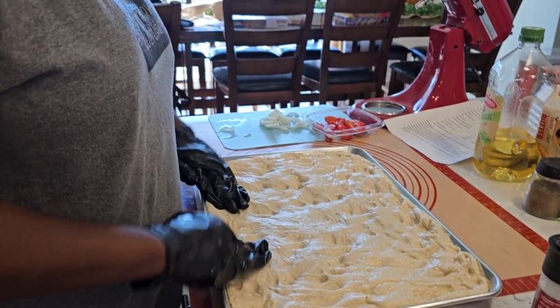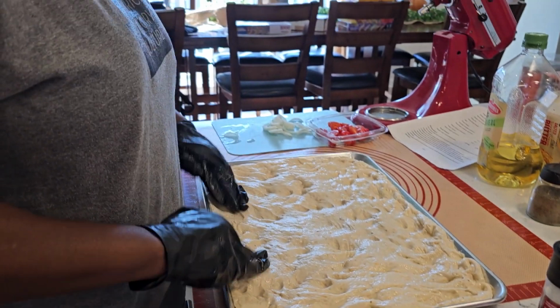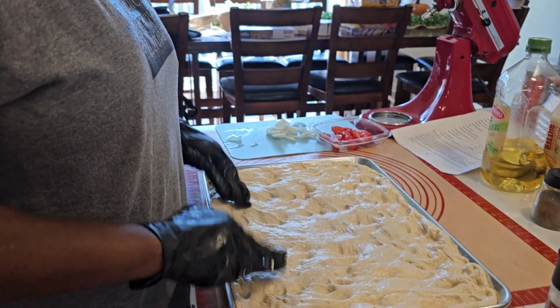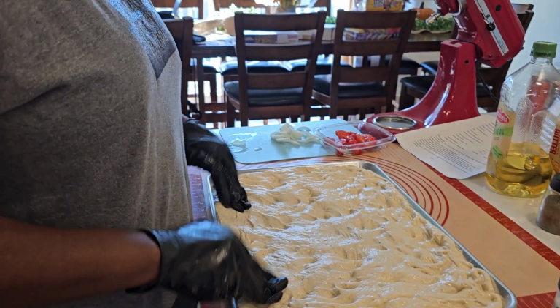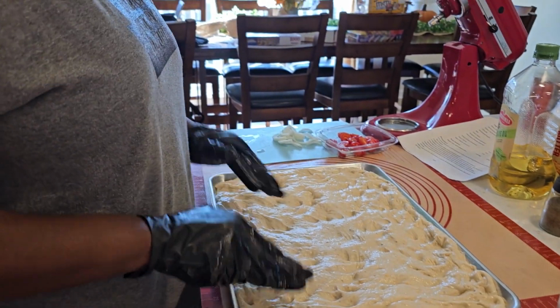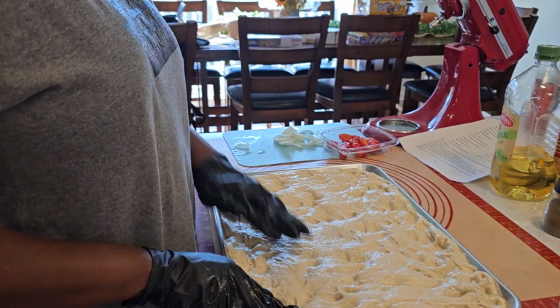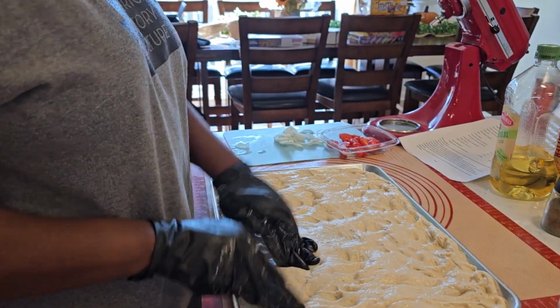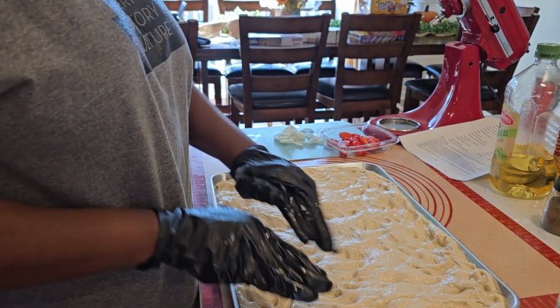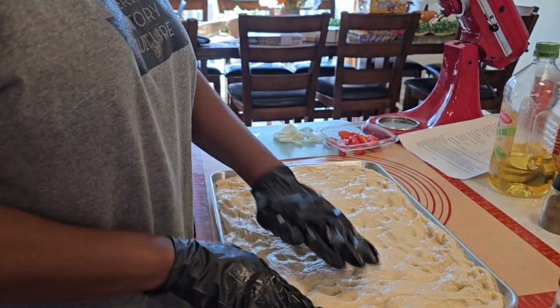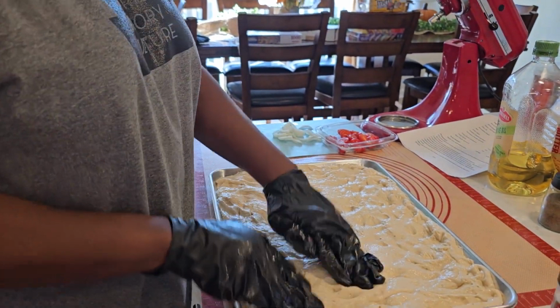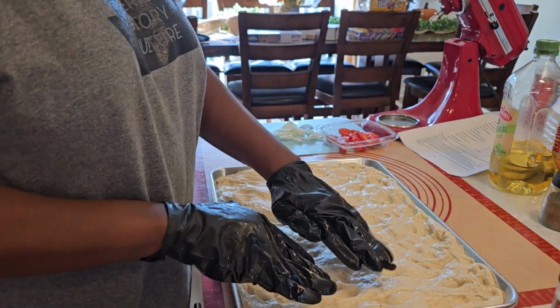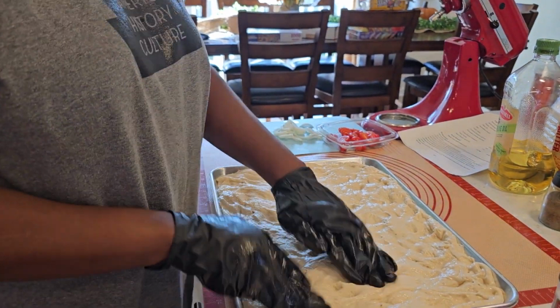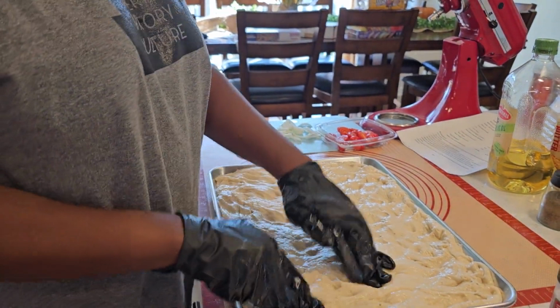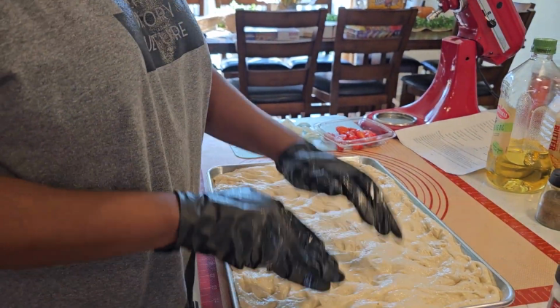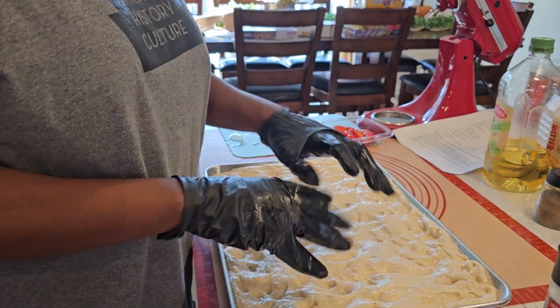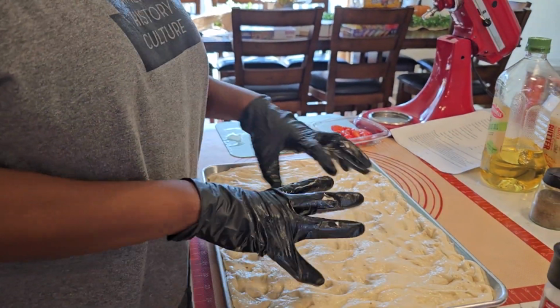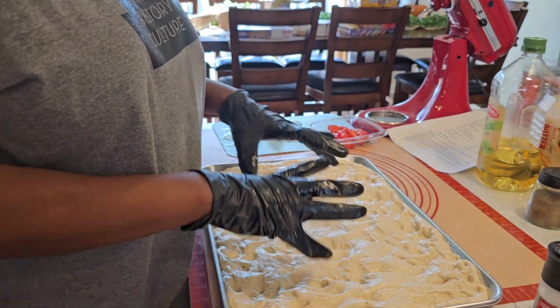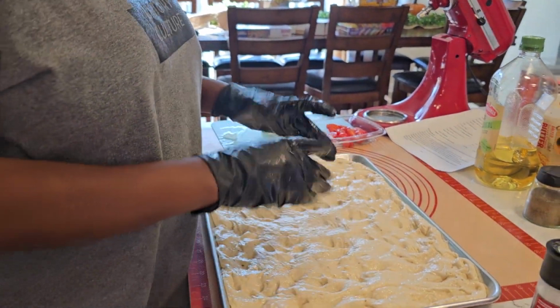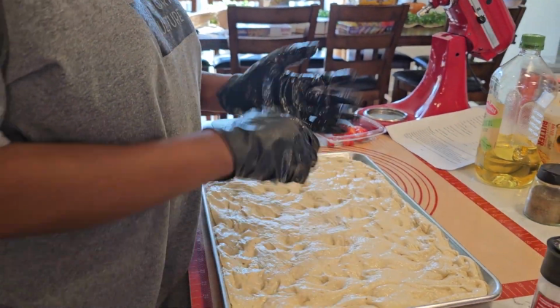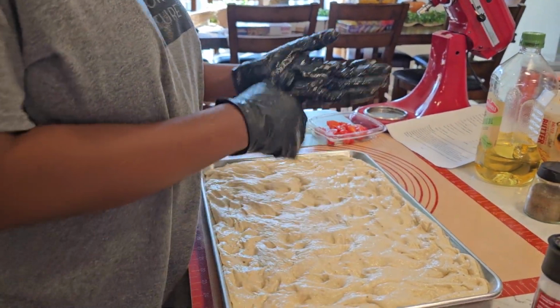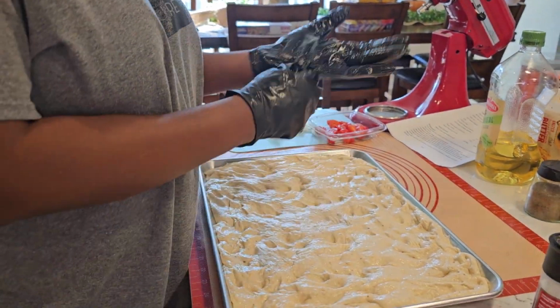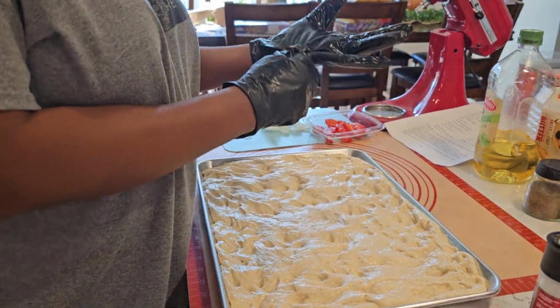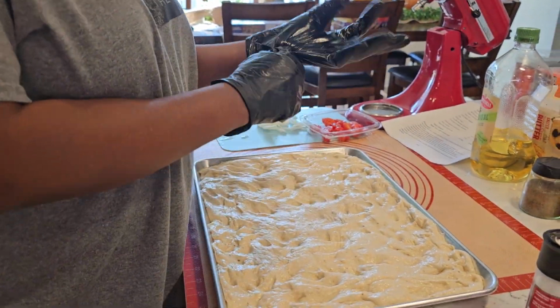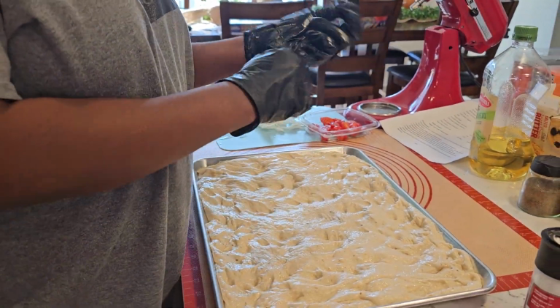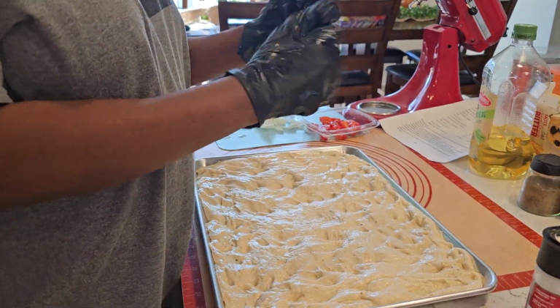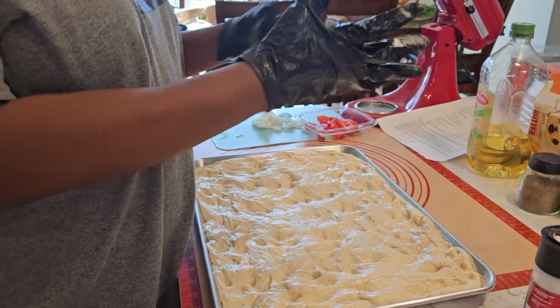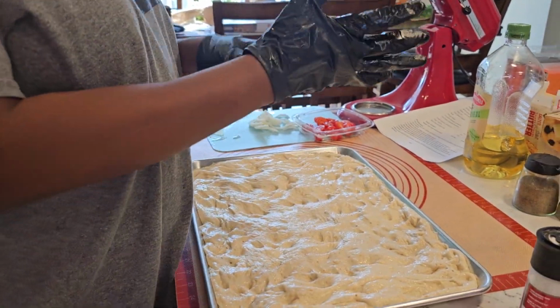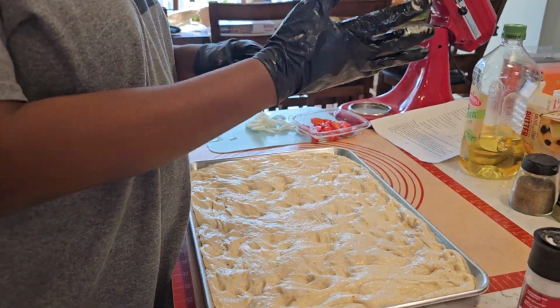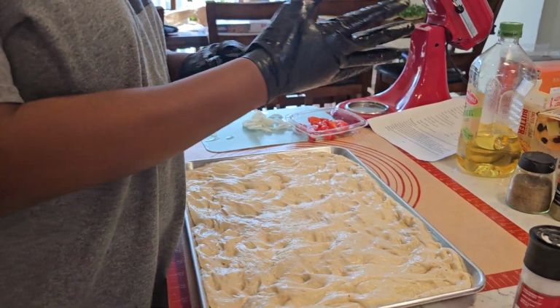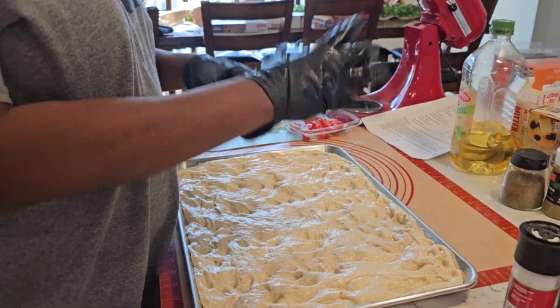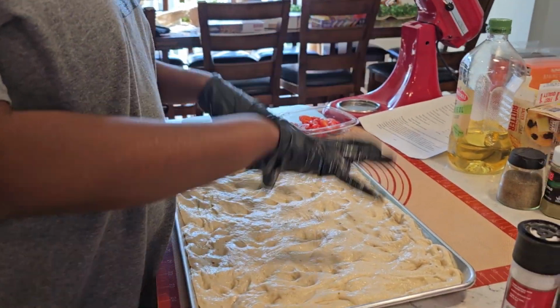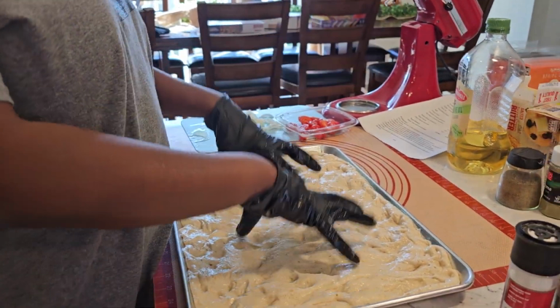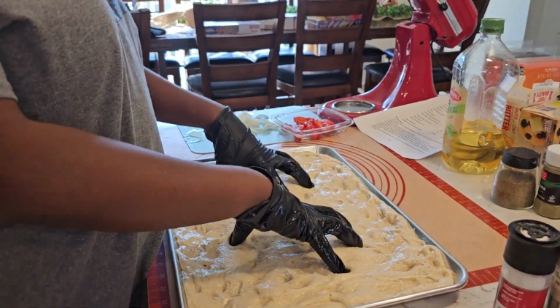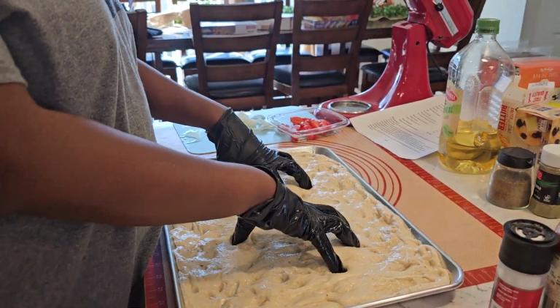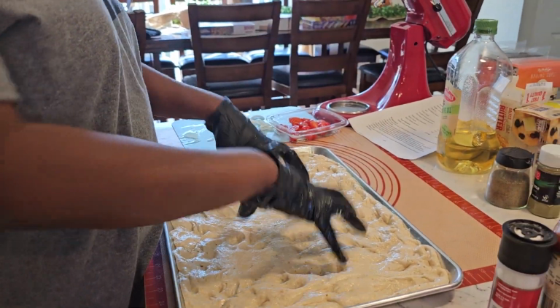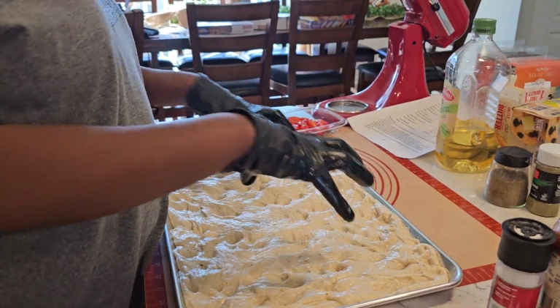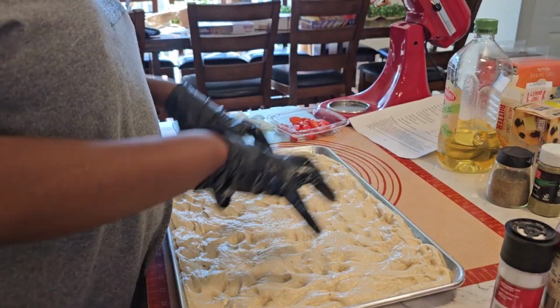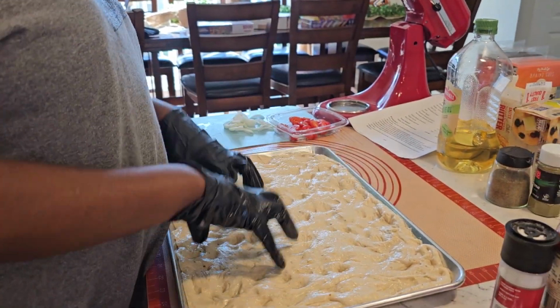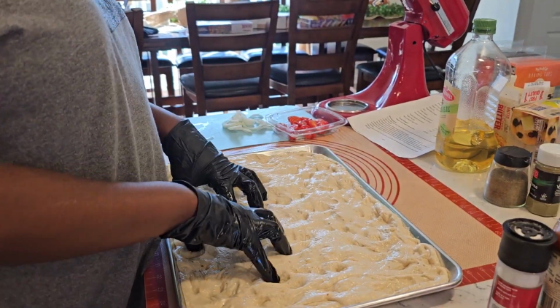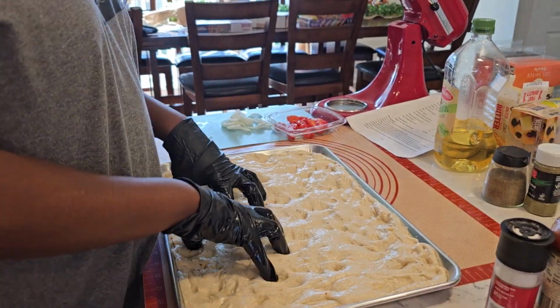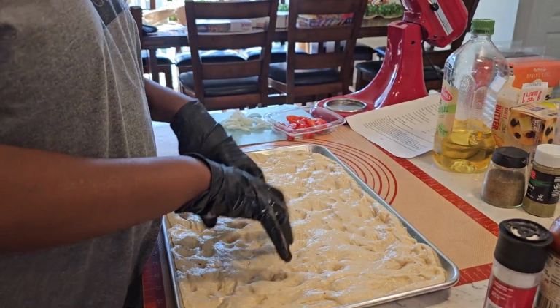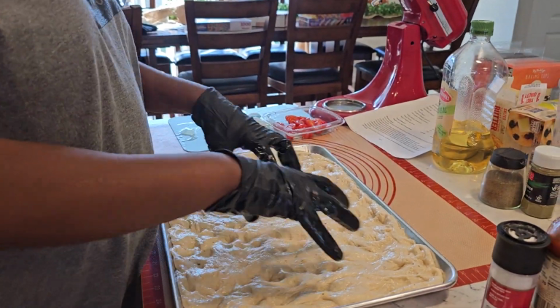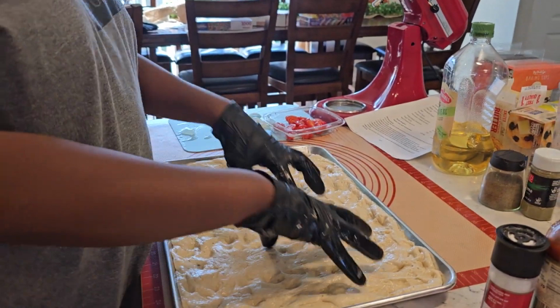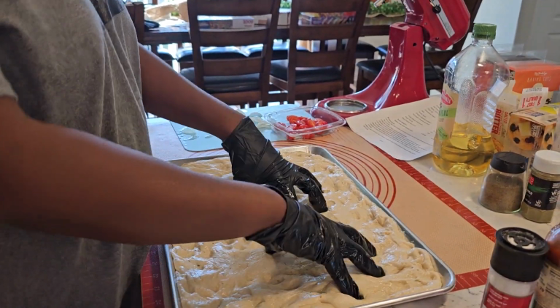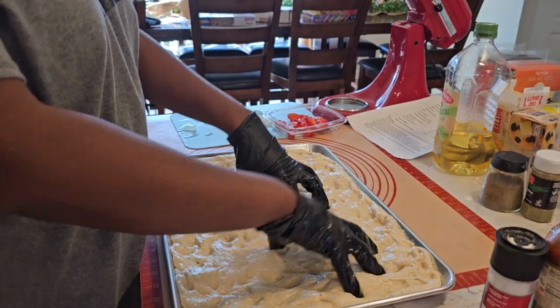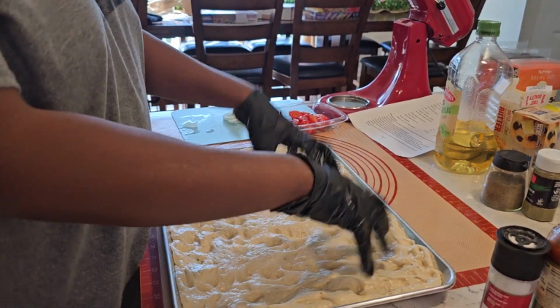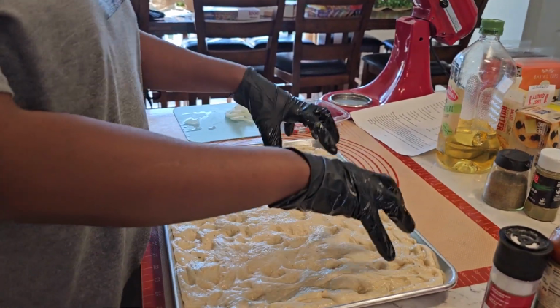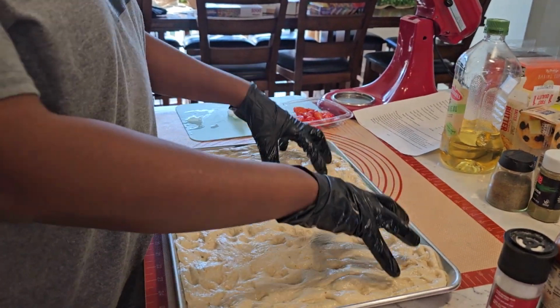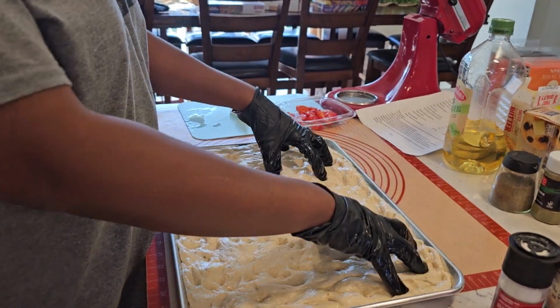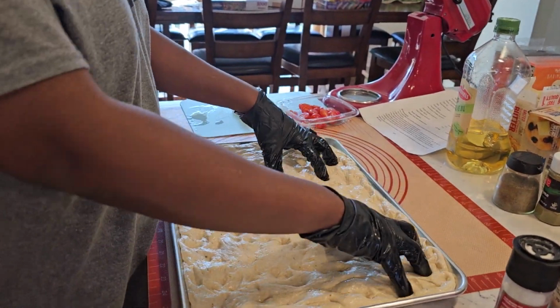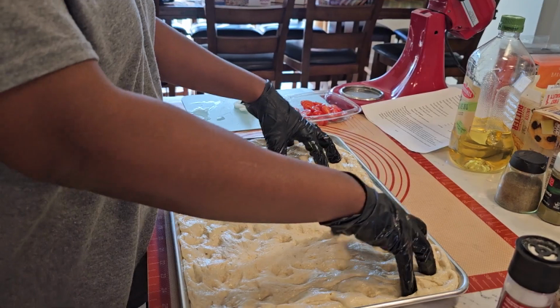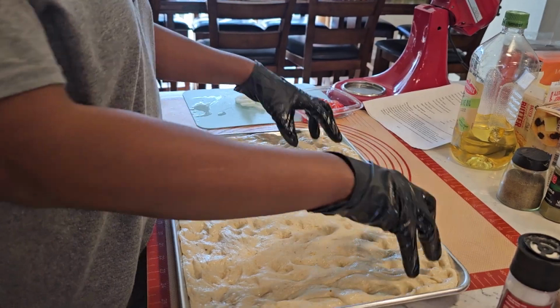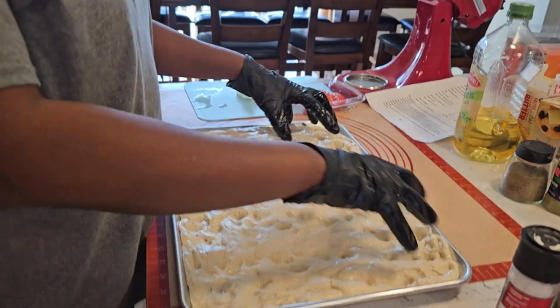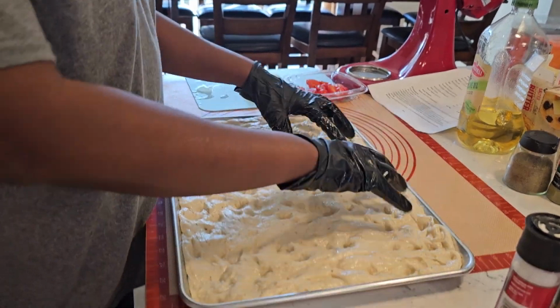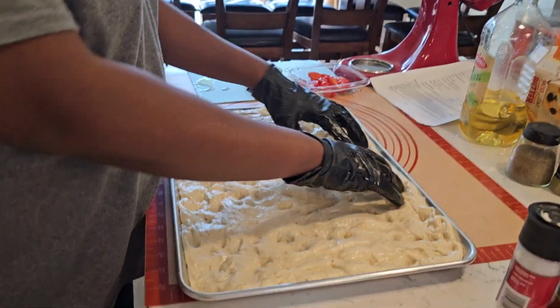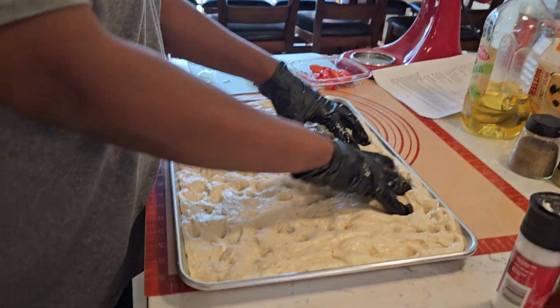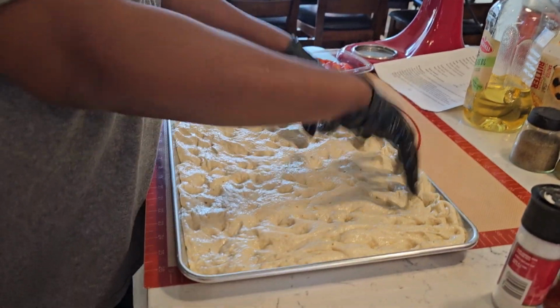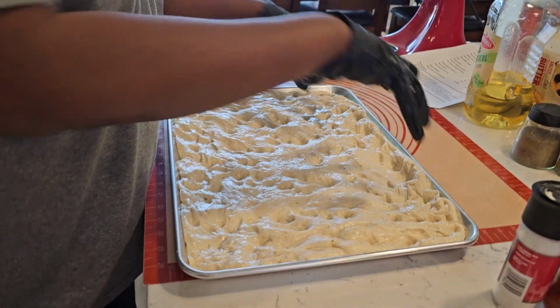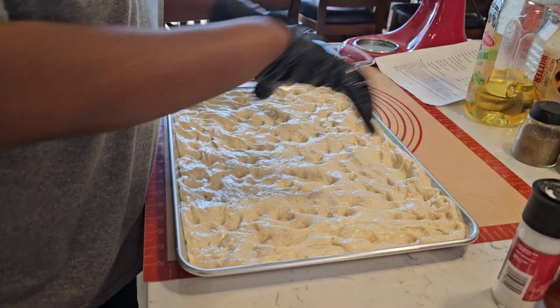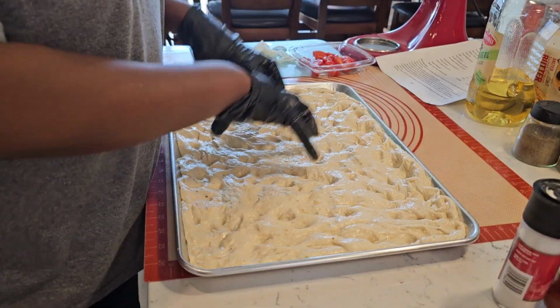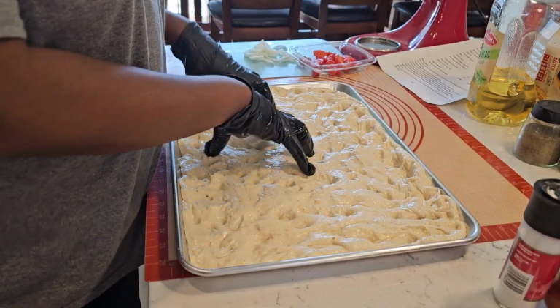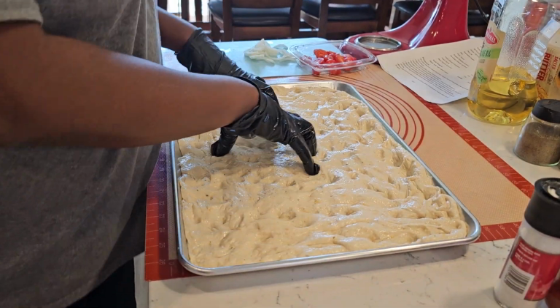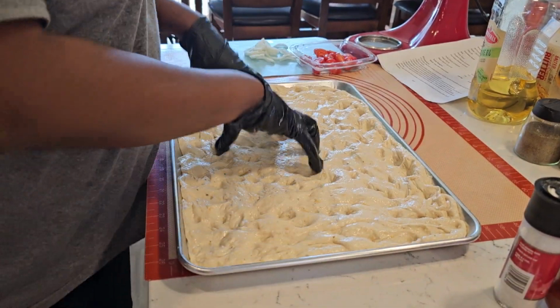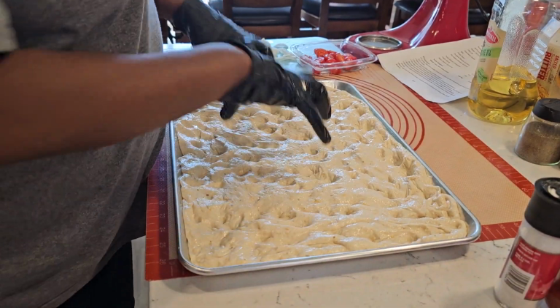Okay, when I say dimples, you're like this — dimples, not dimples. There you go, that's focaccia. Dimples.